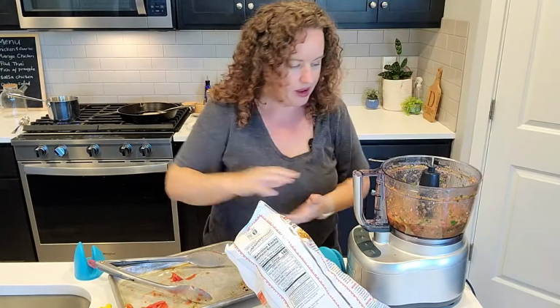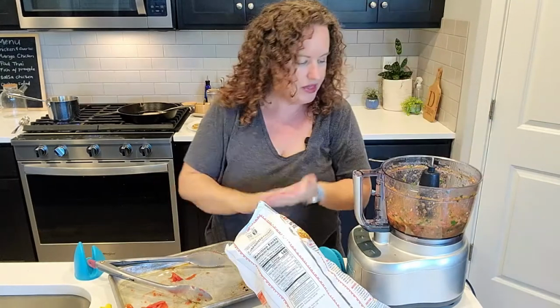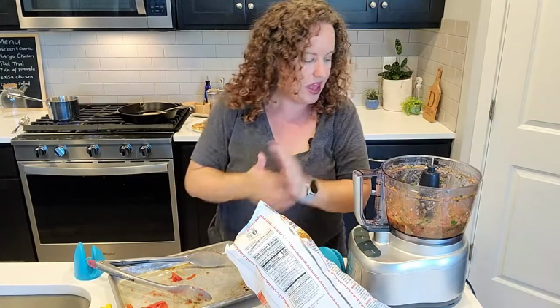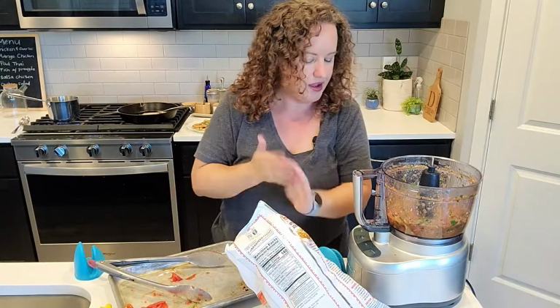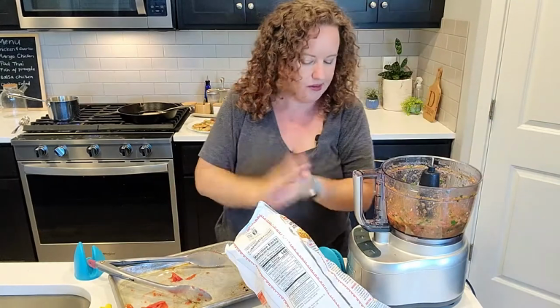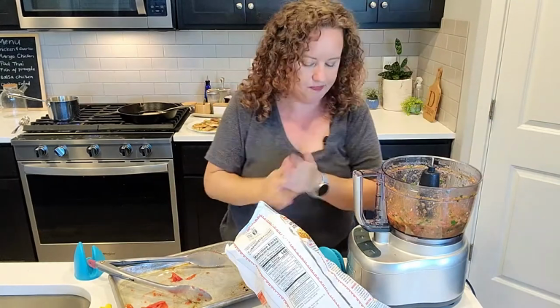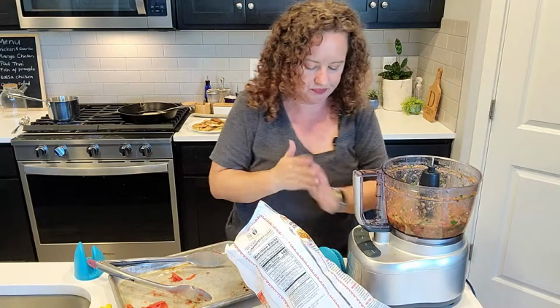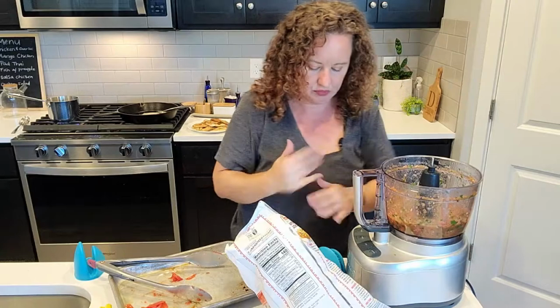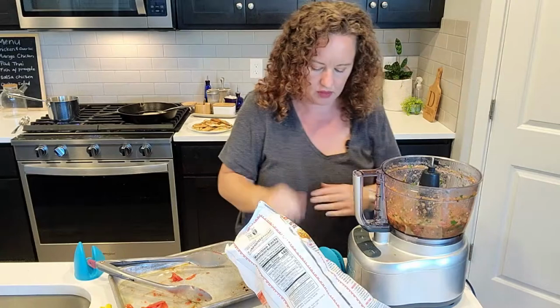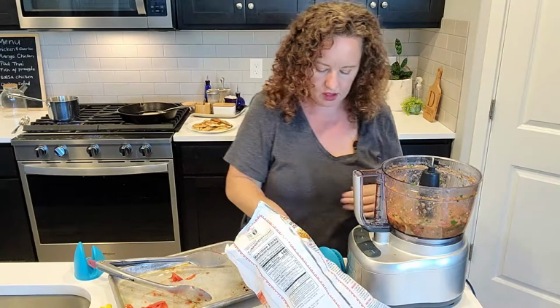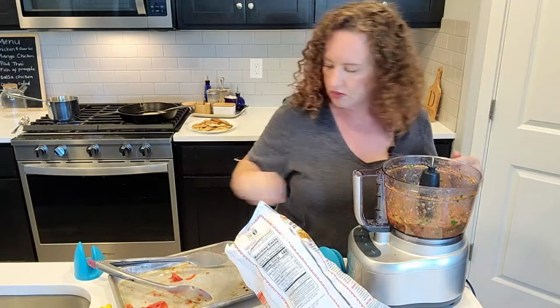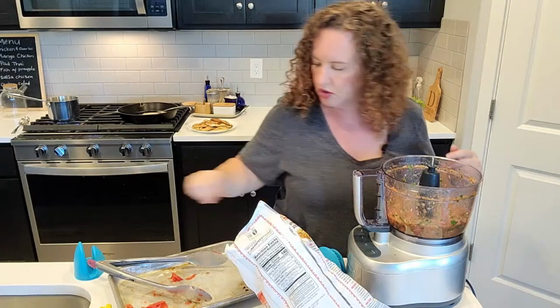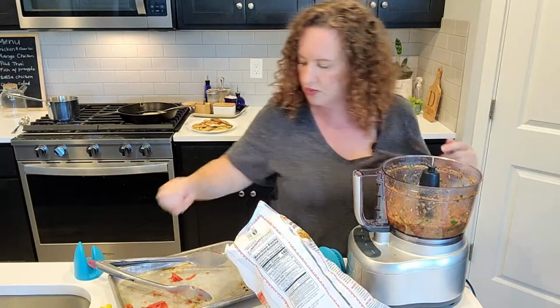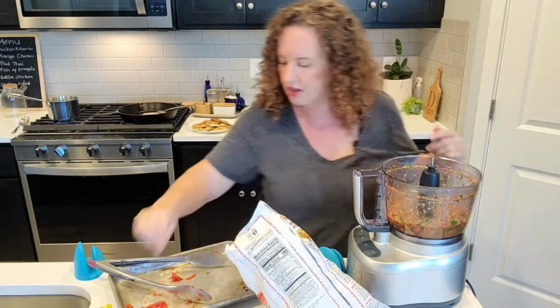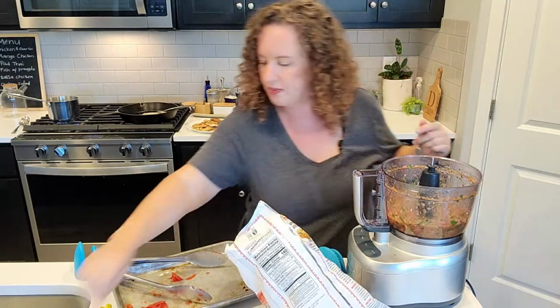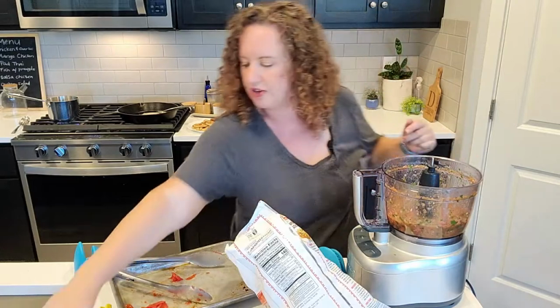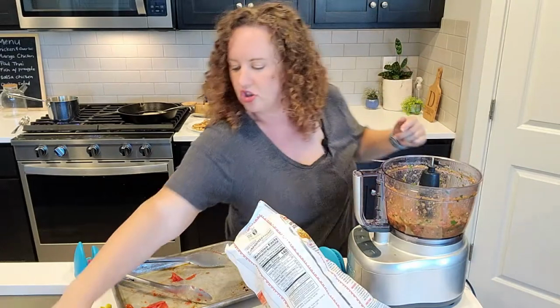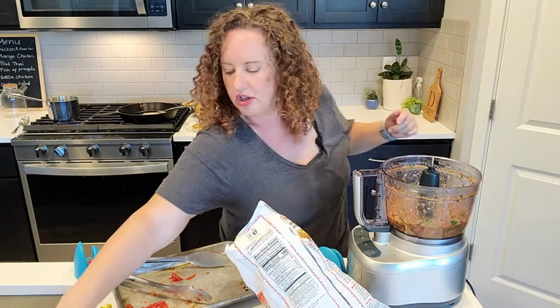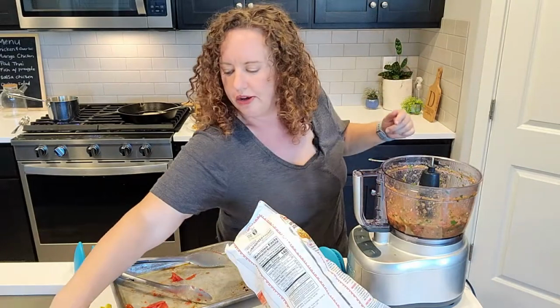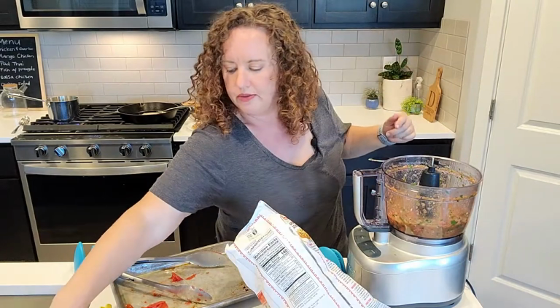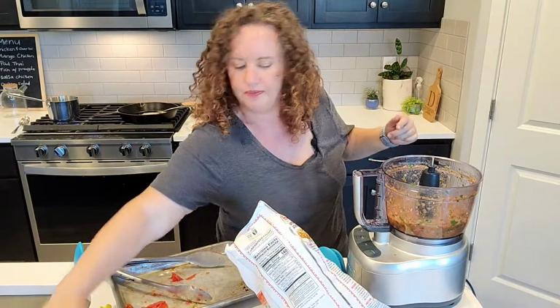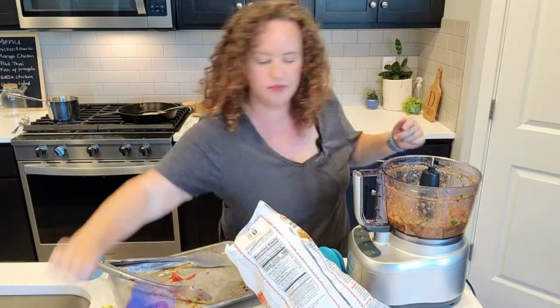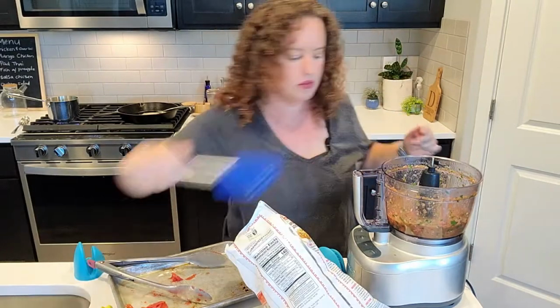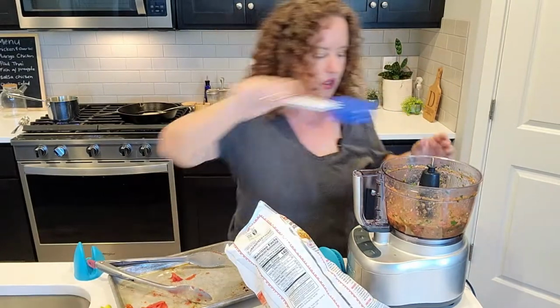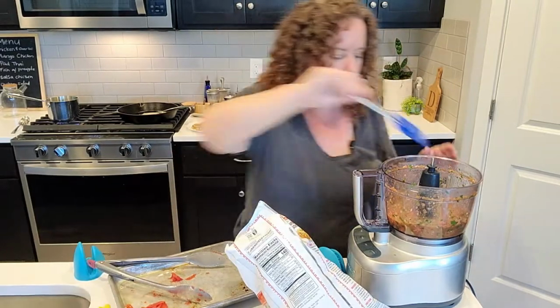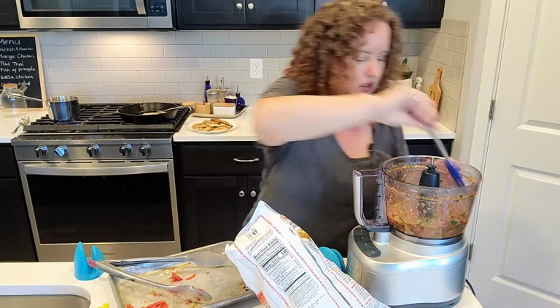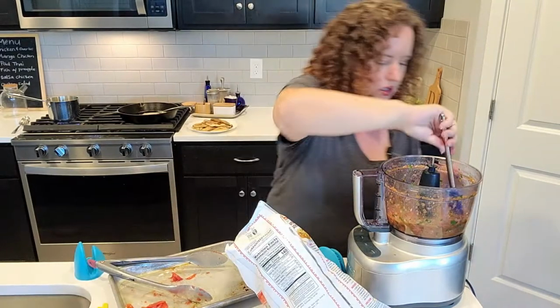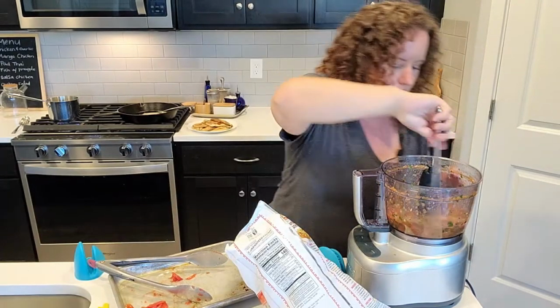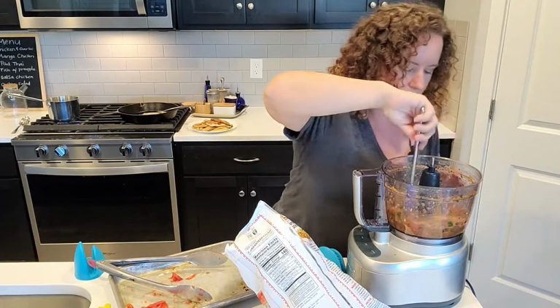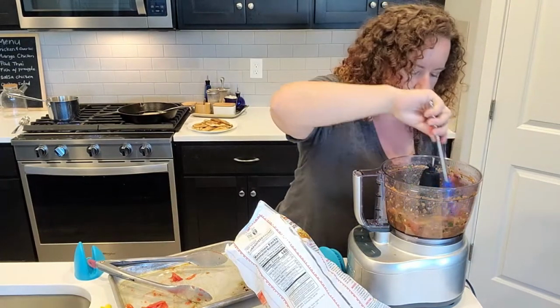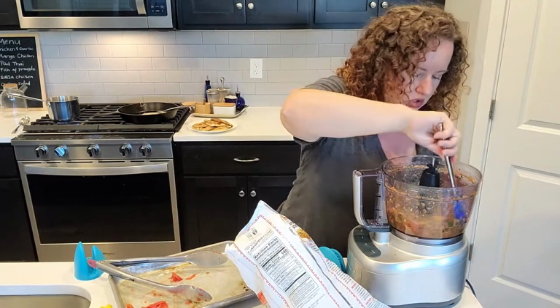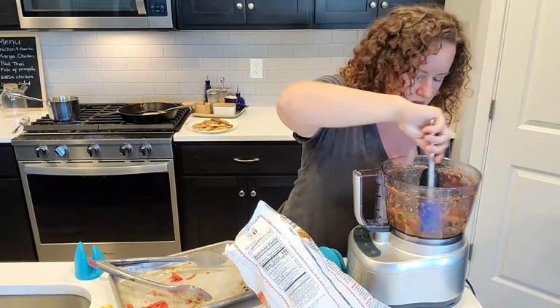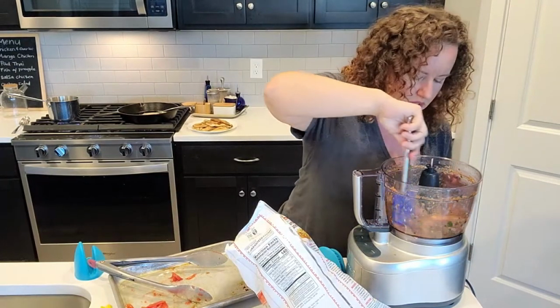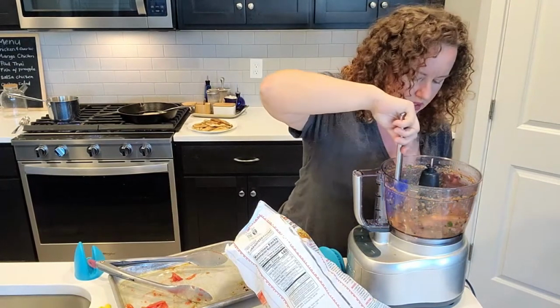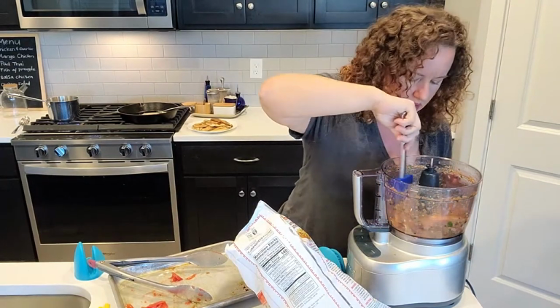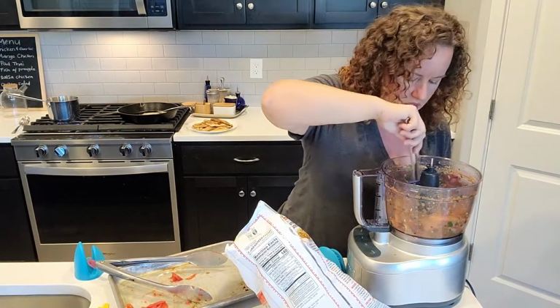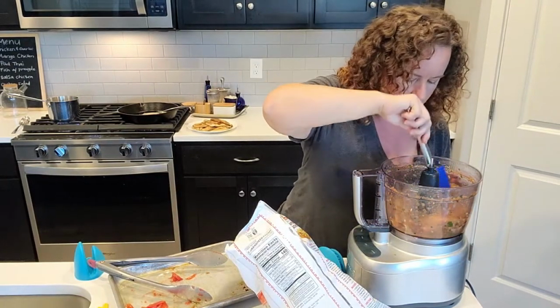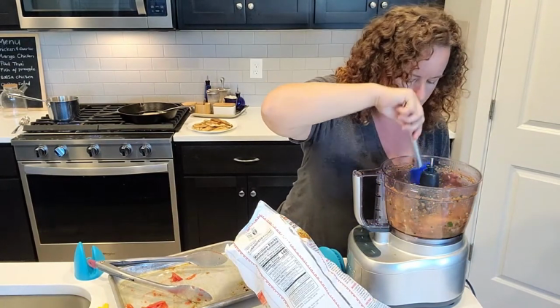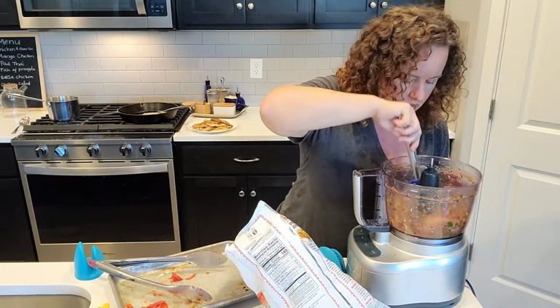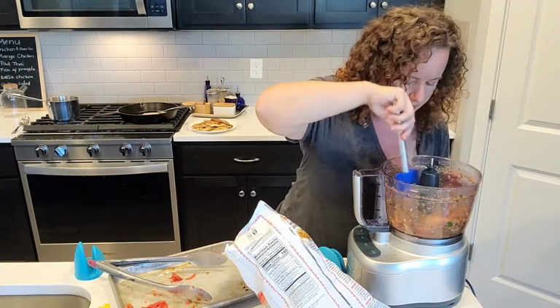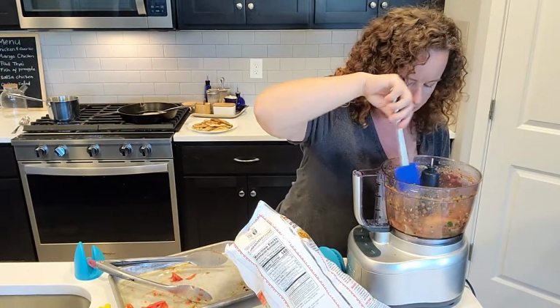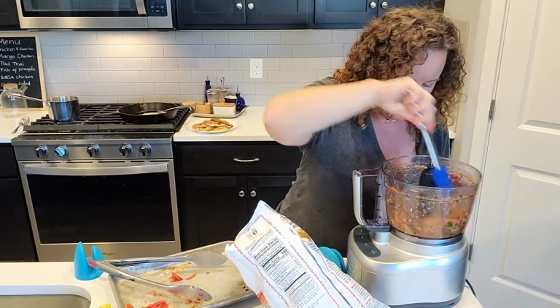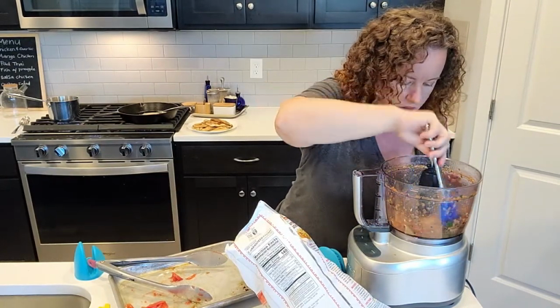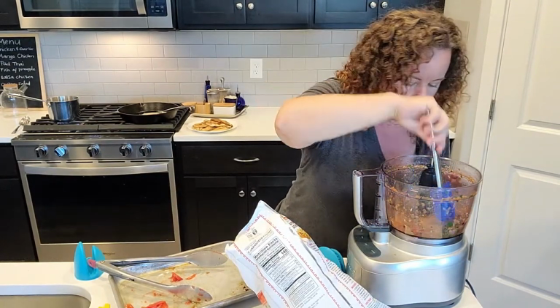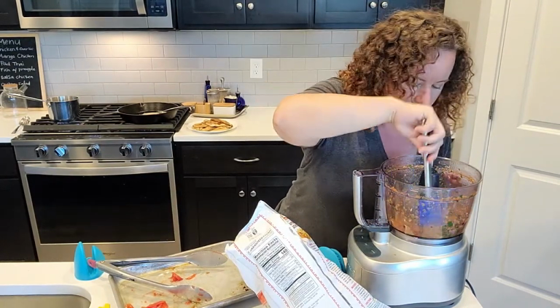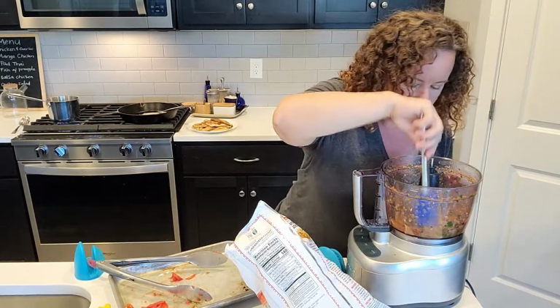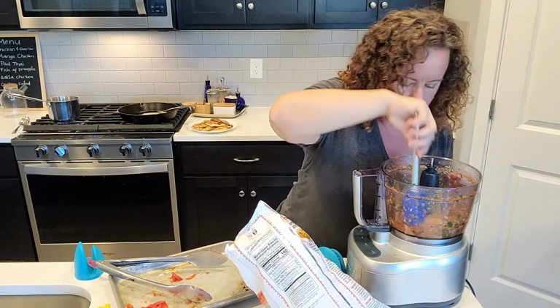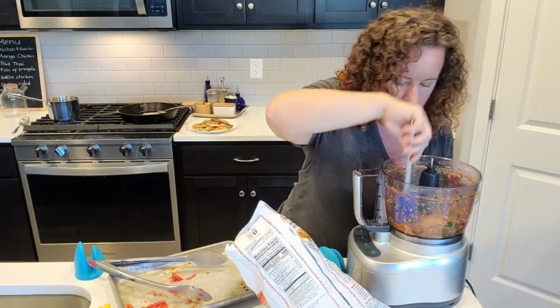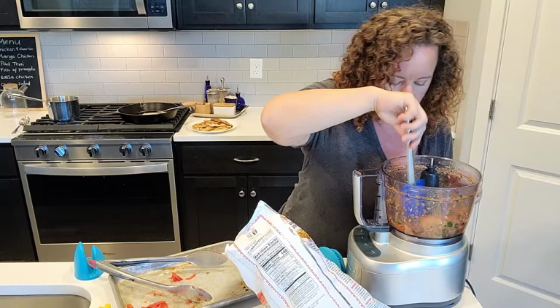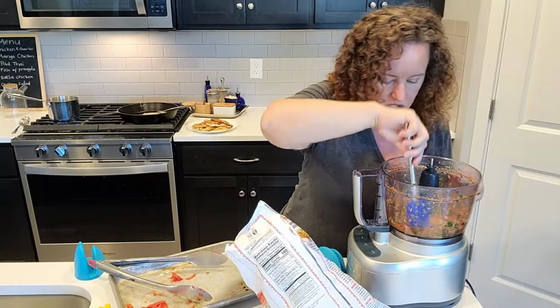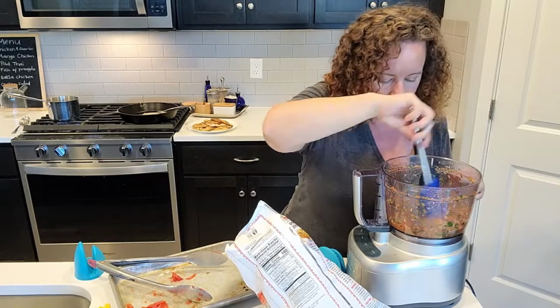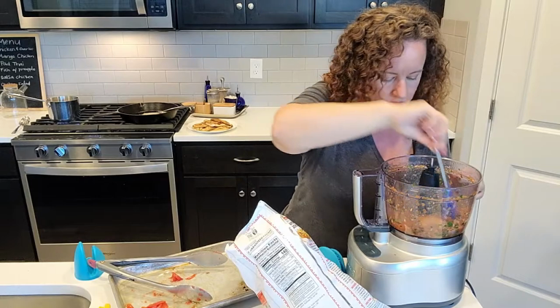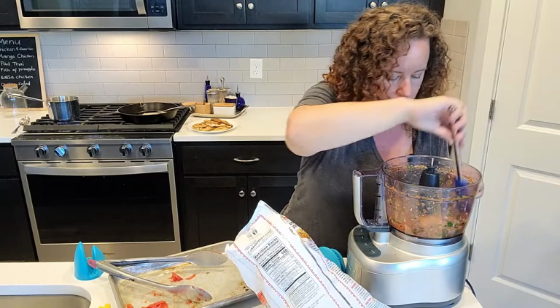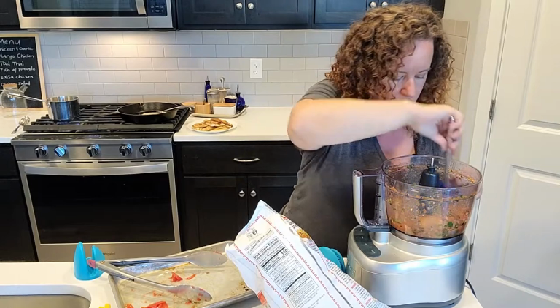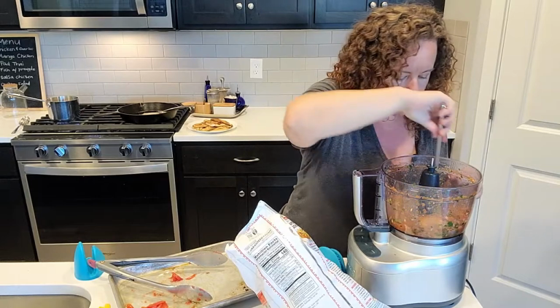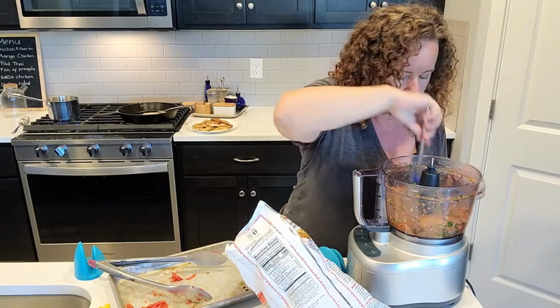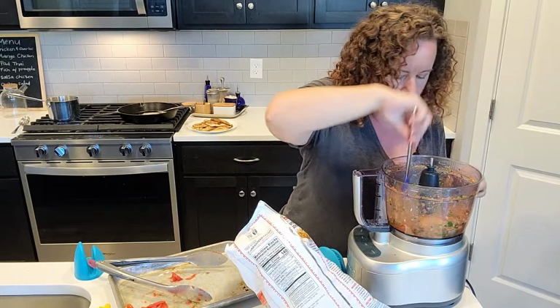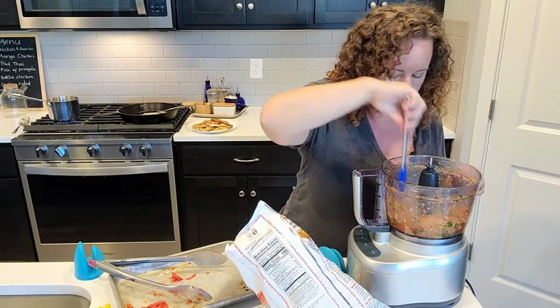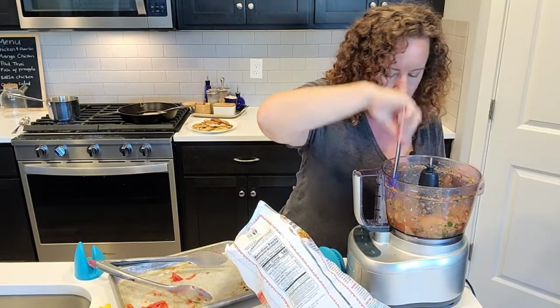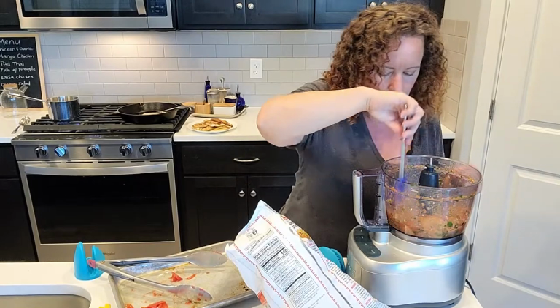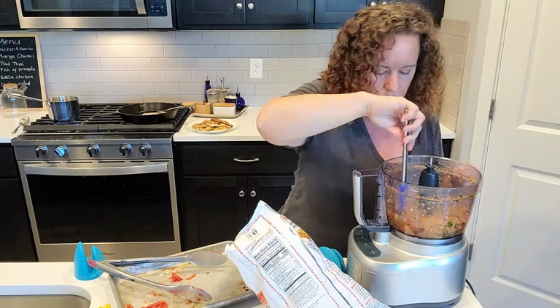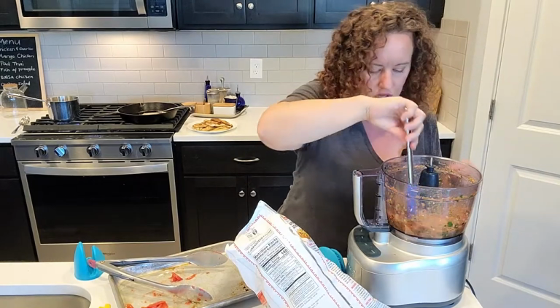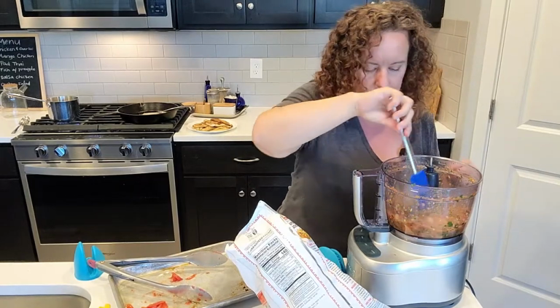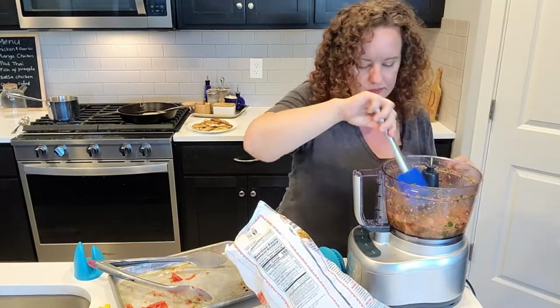Kind of stir it around again. Oh, that pineapple didn't get chunked up very much - I'm going to pulse it one more time.